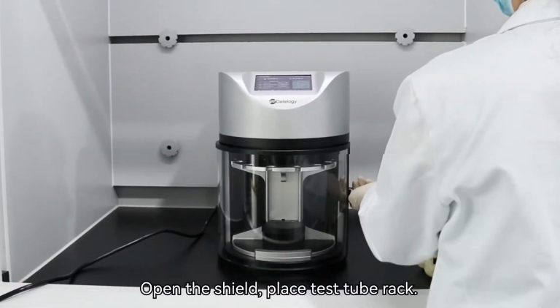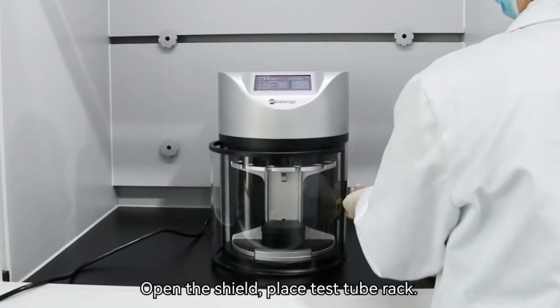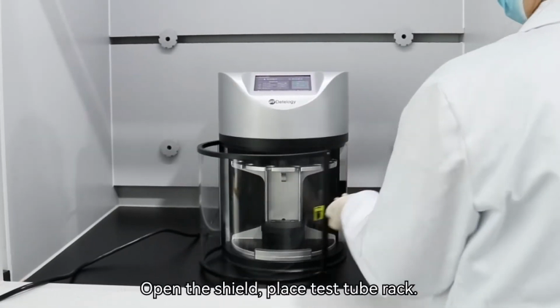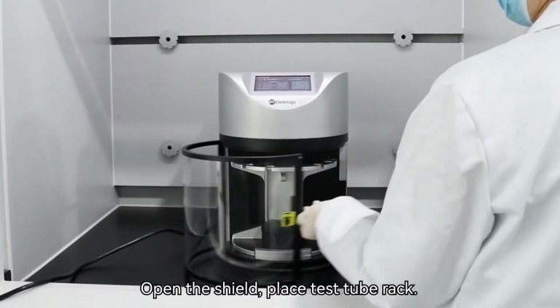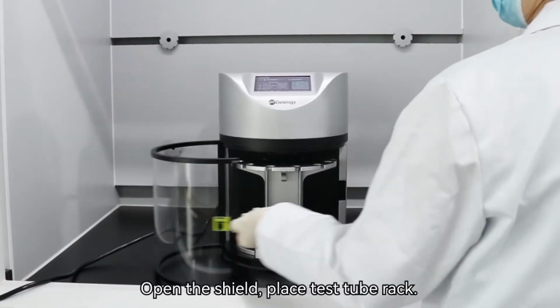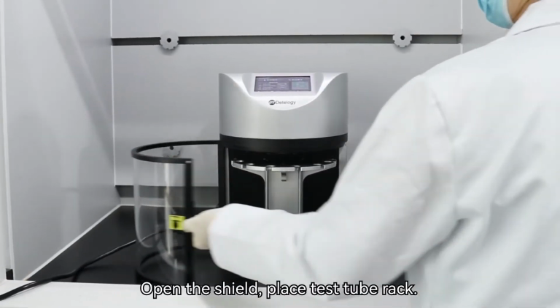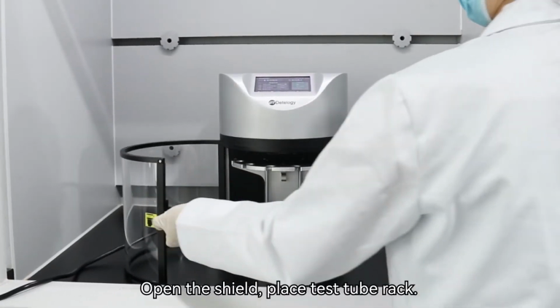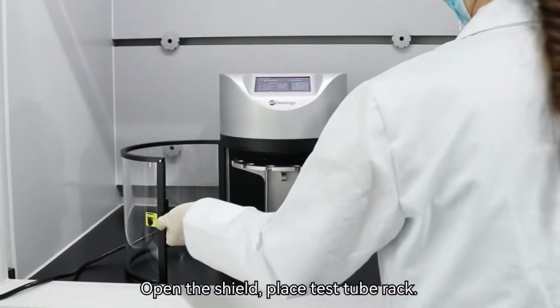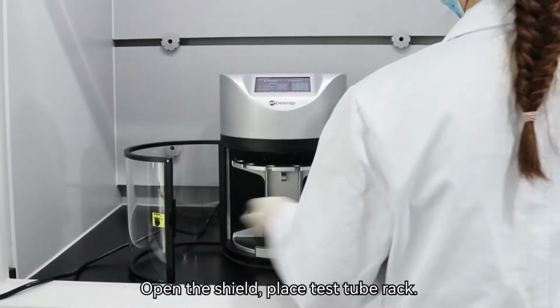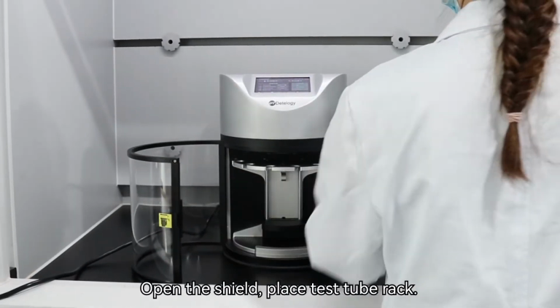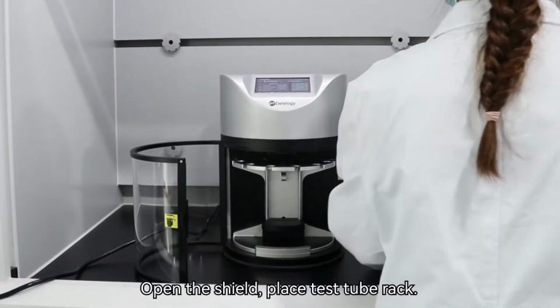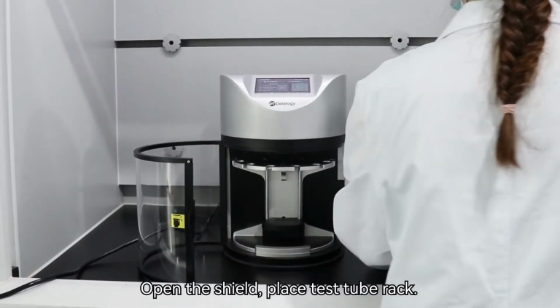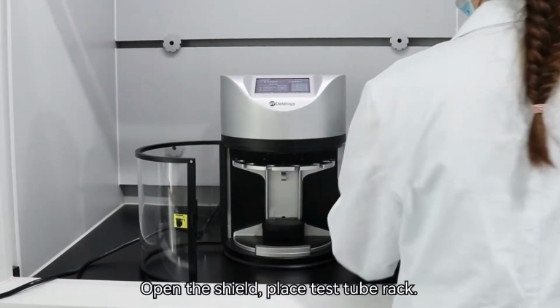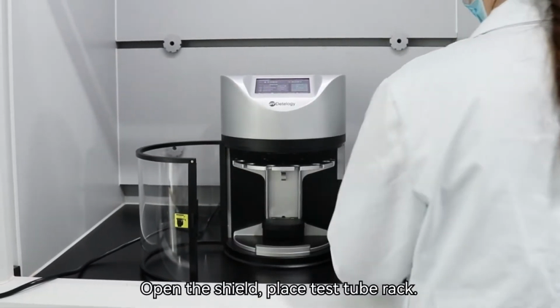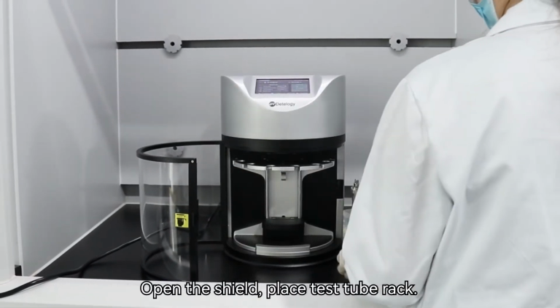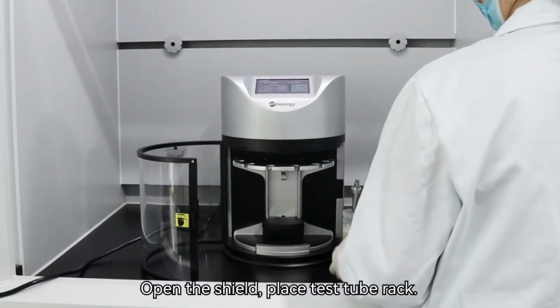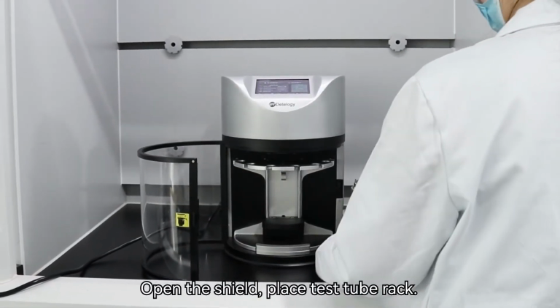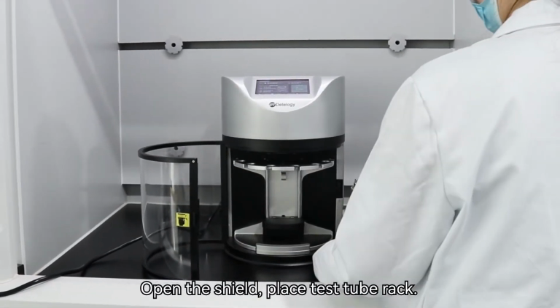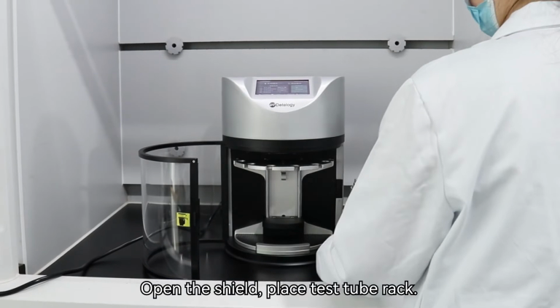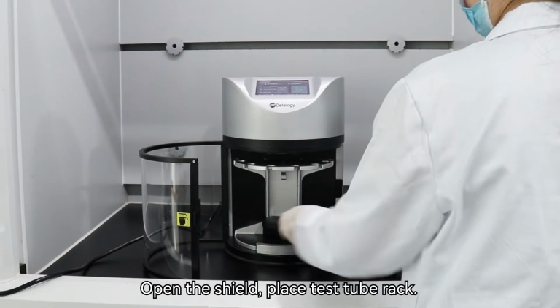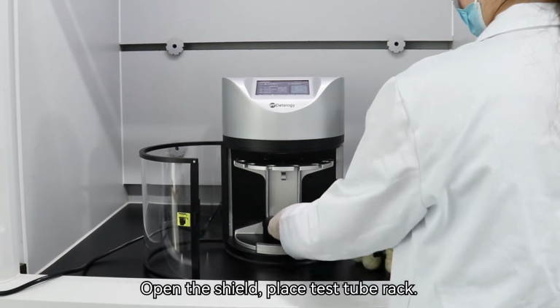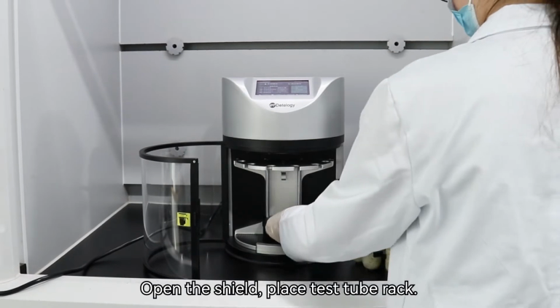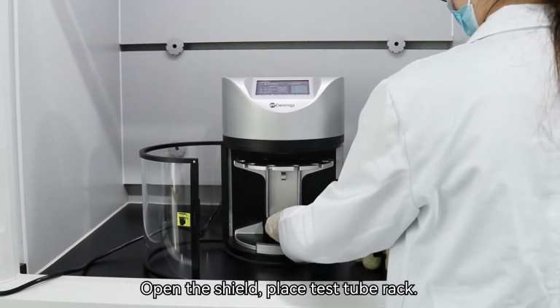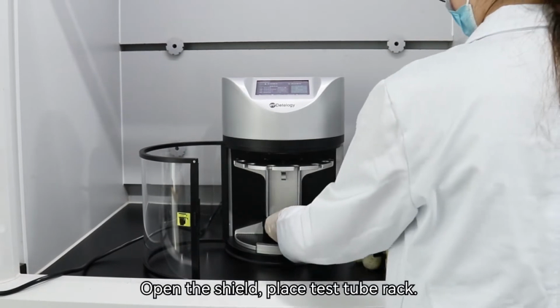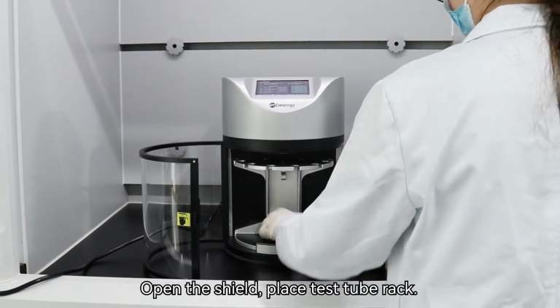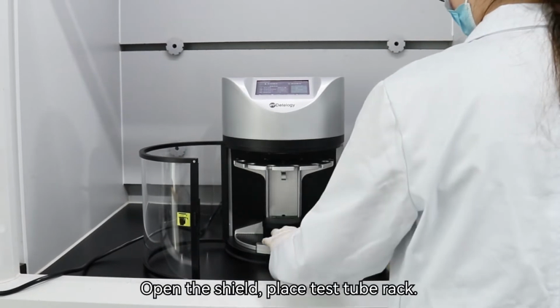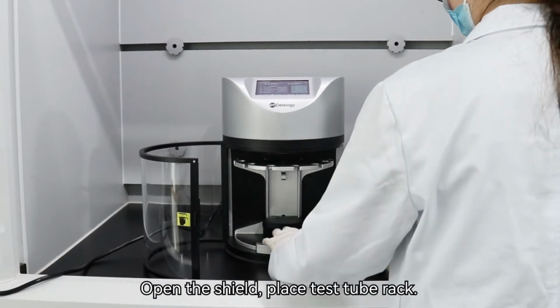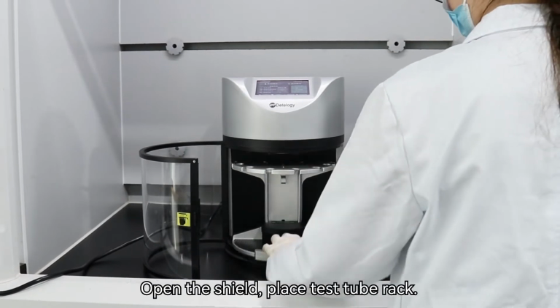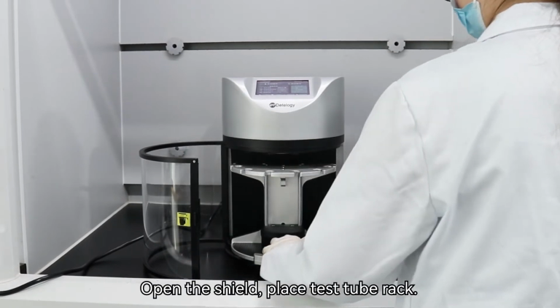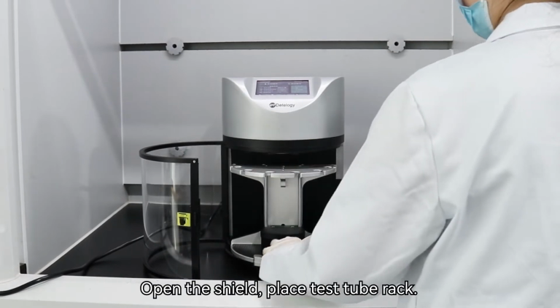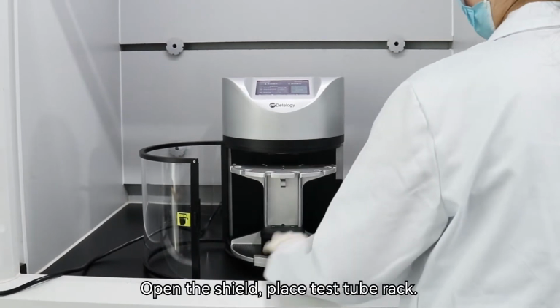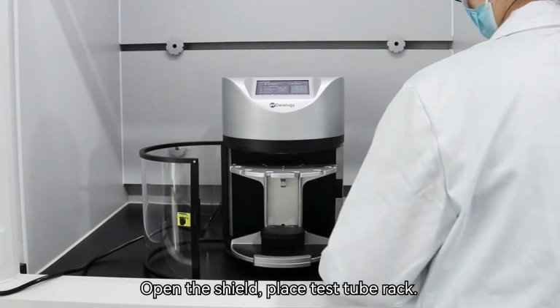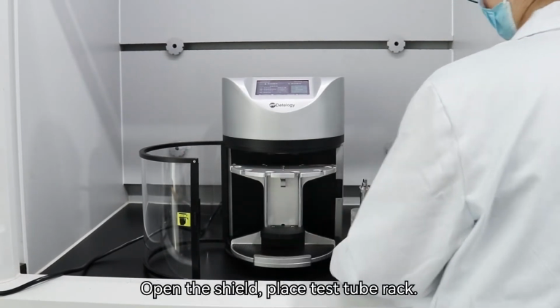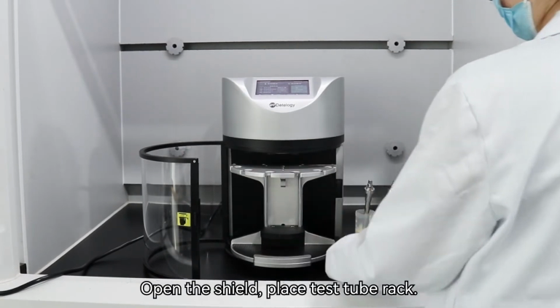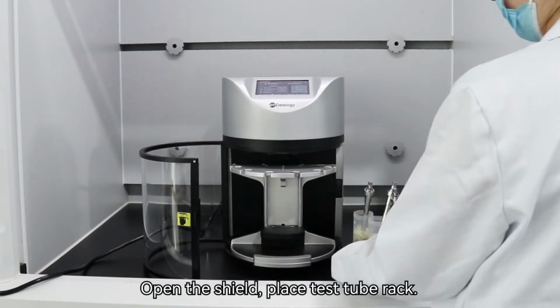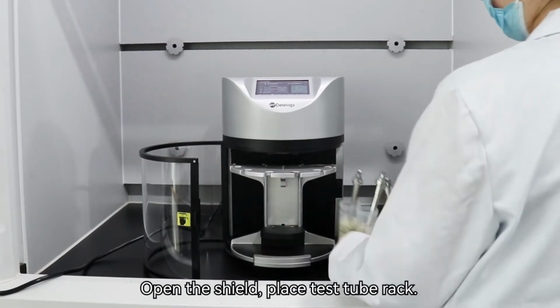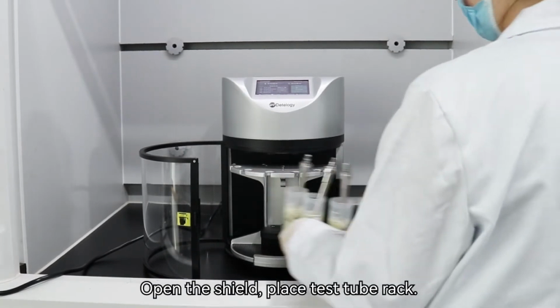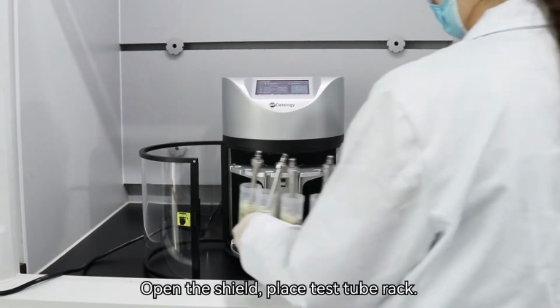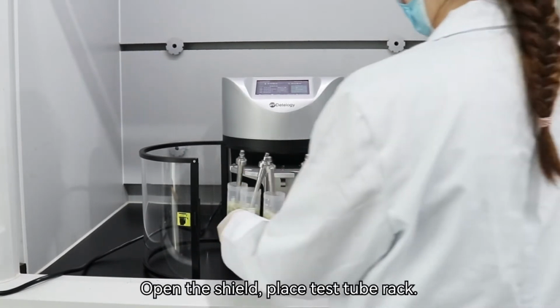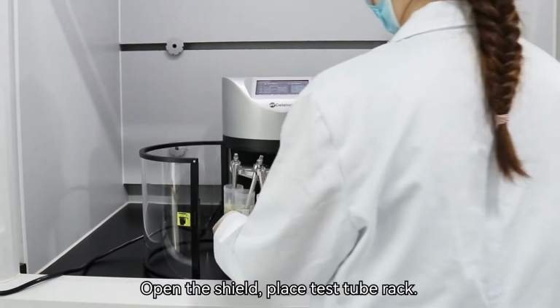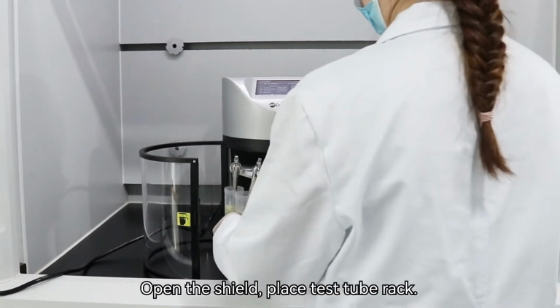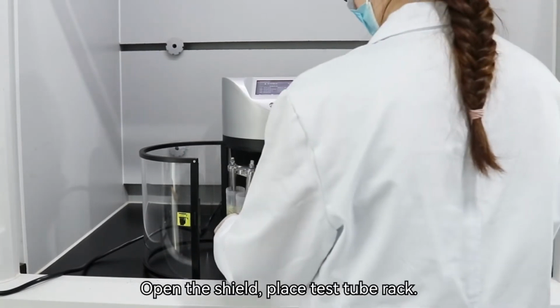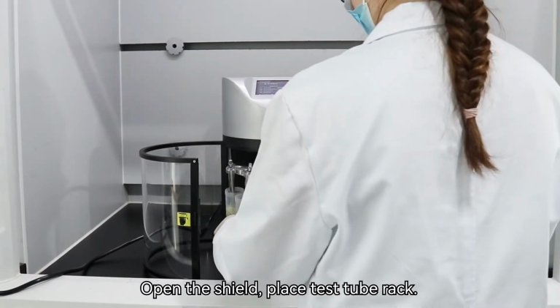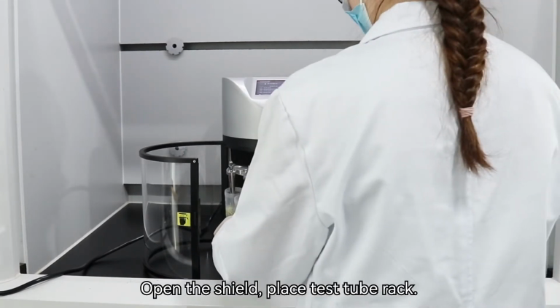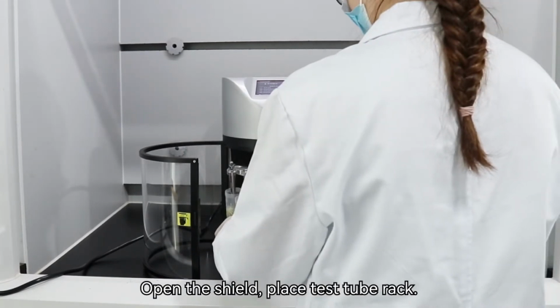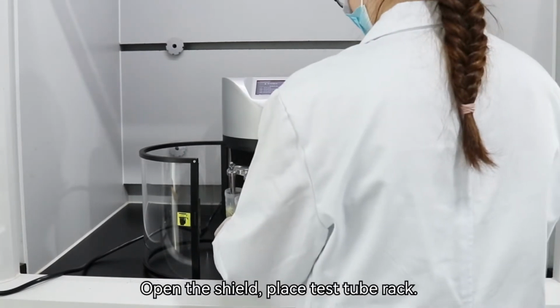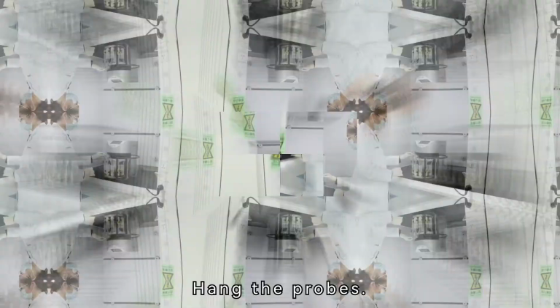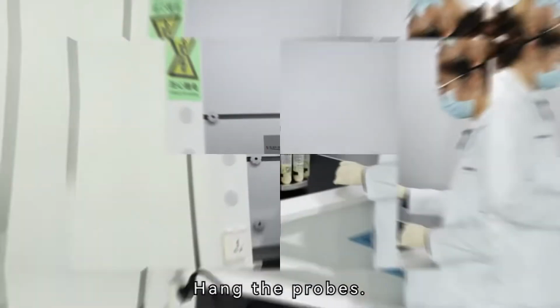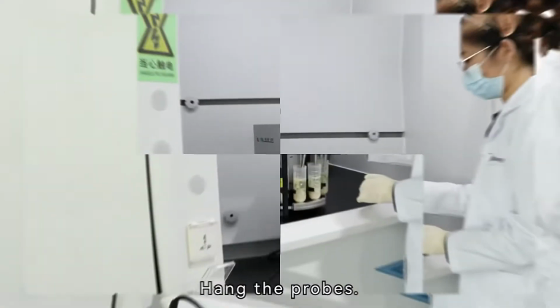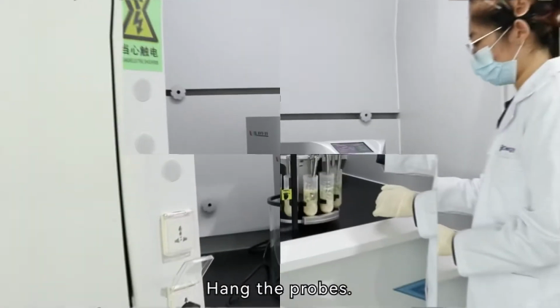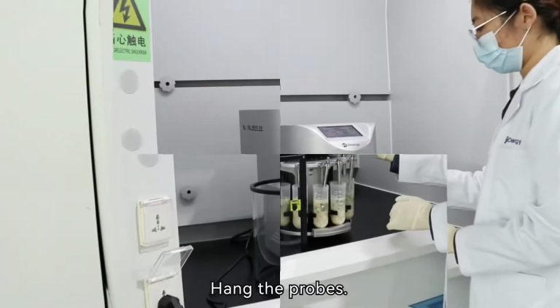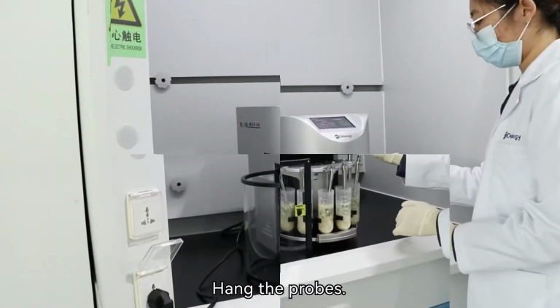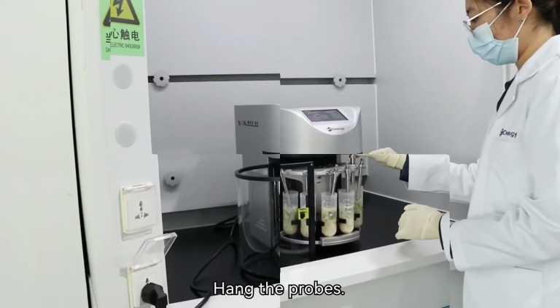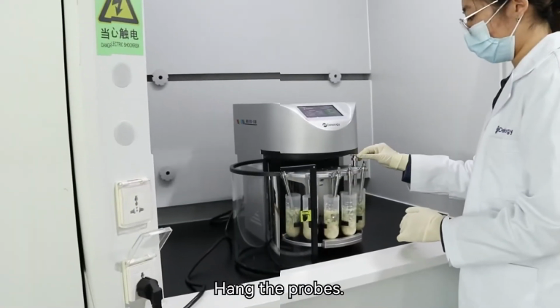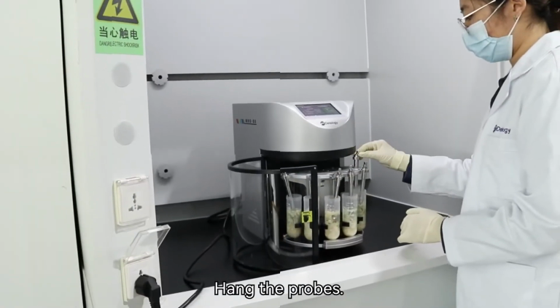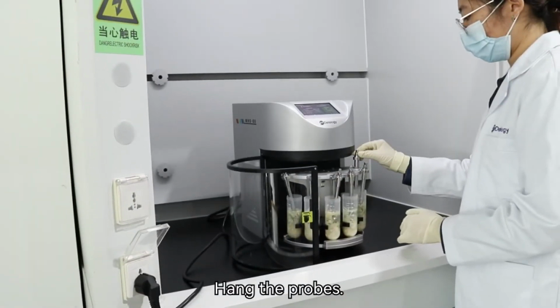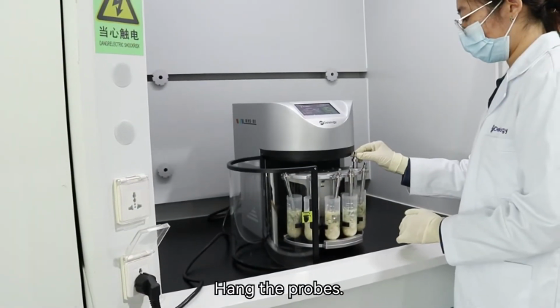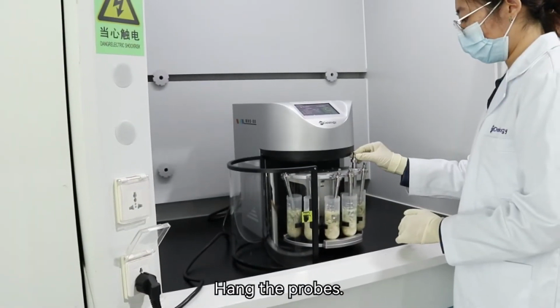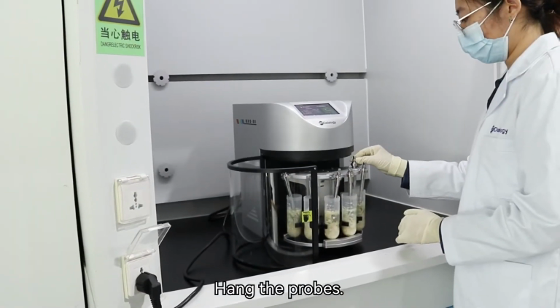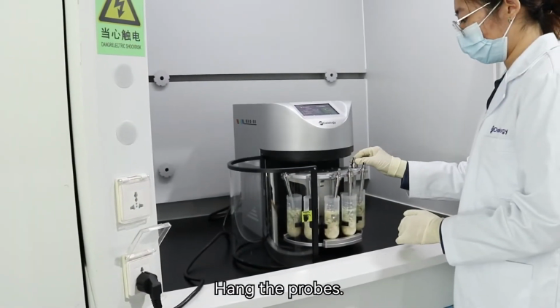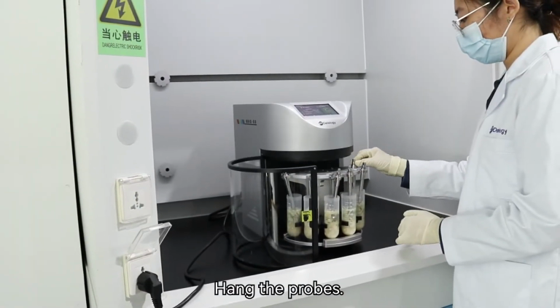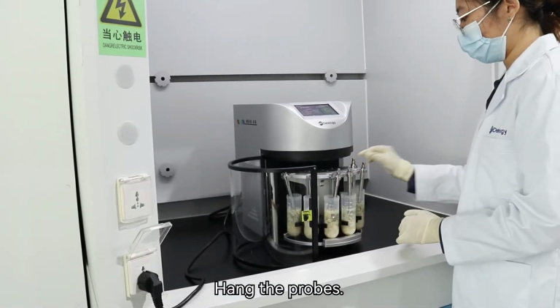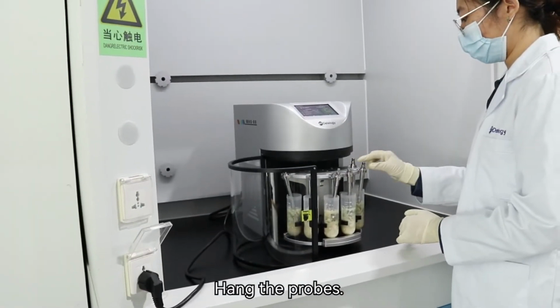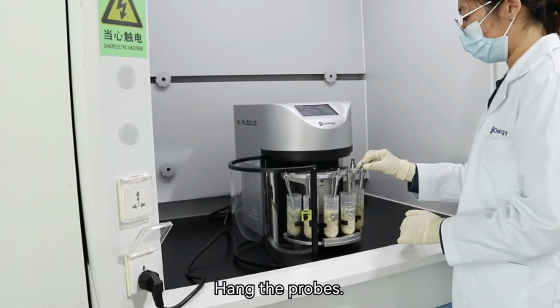Open the shield and place the test tube rack. Hang the probes.